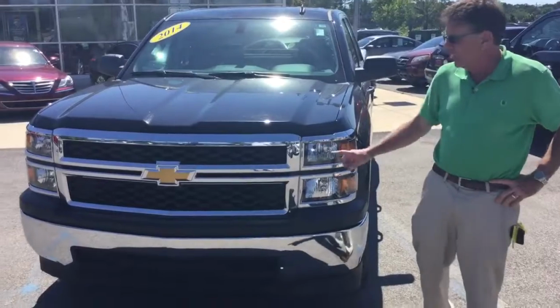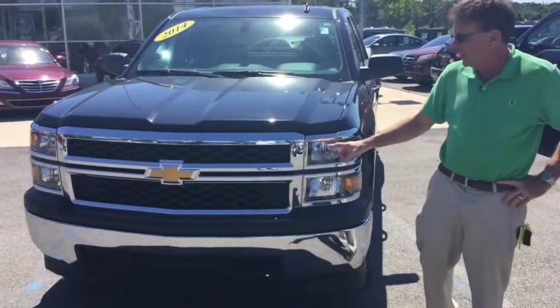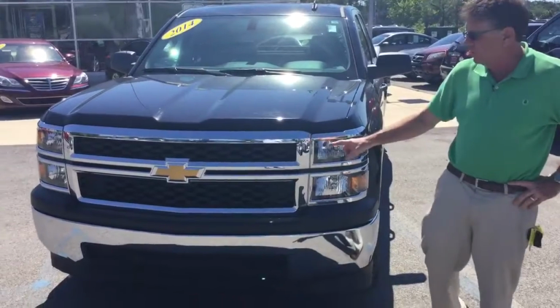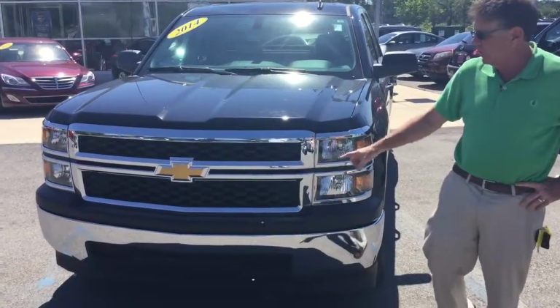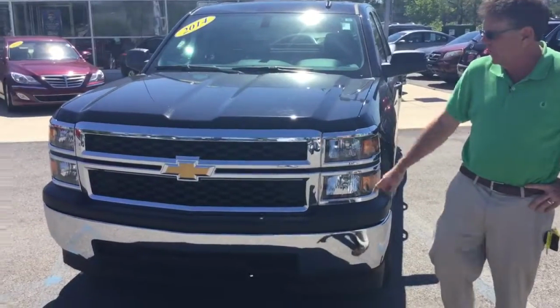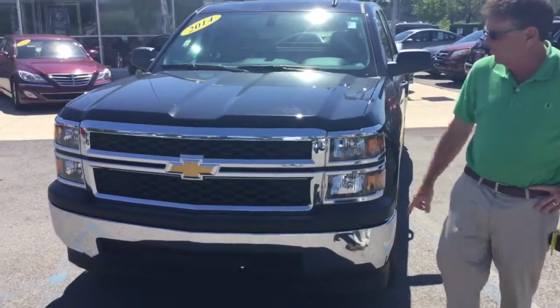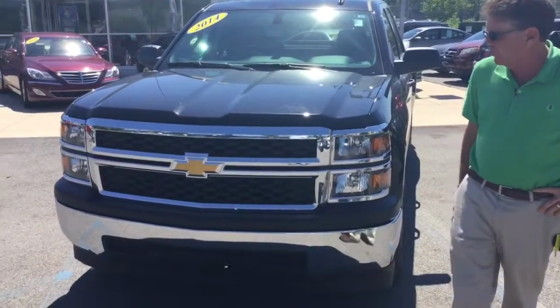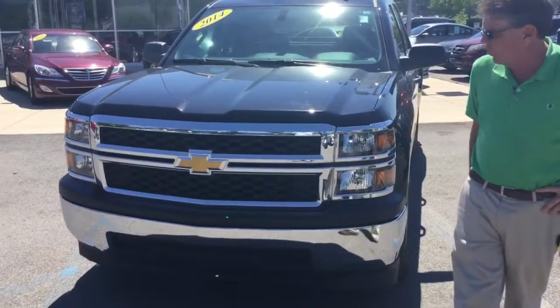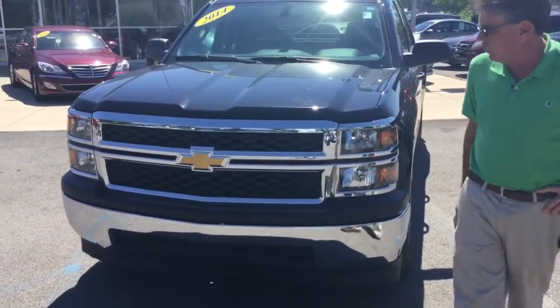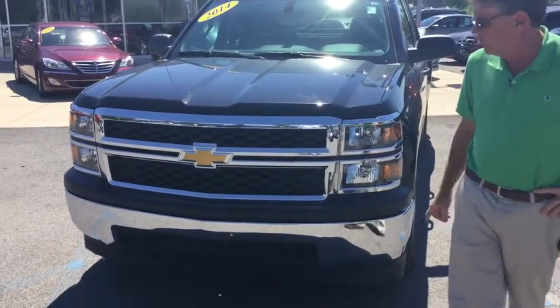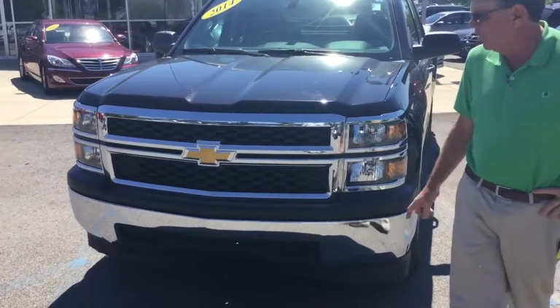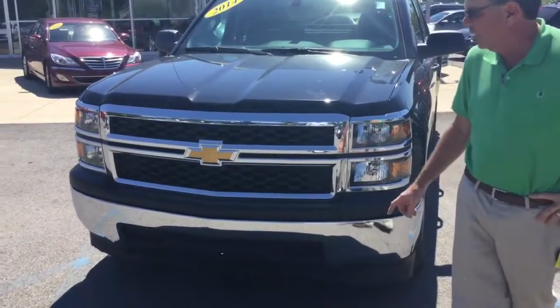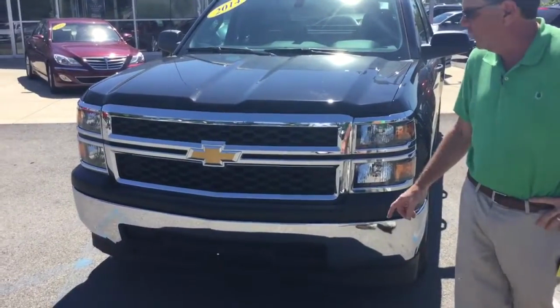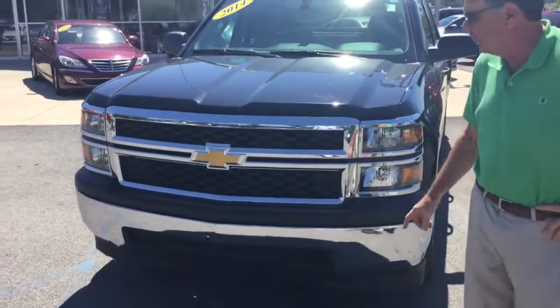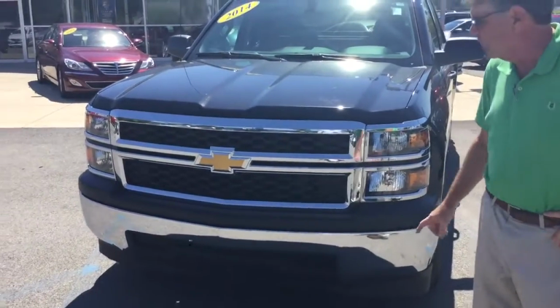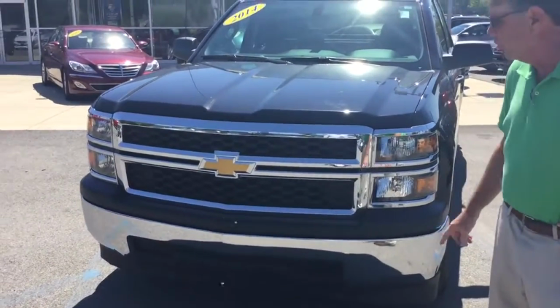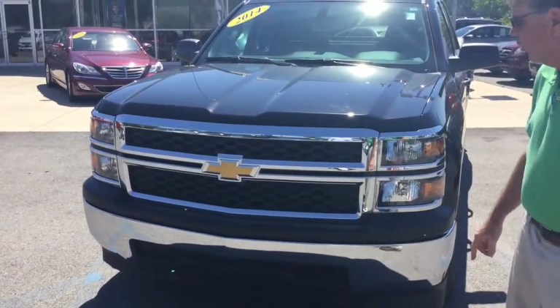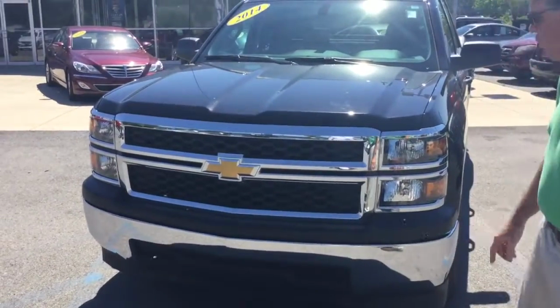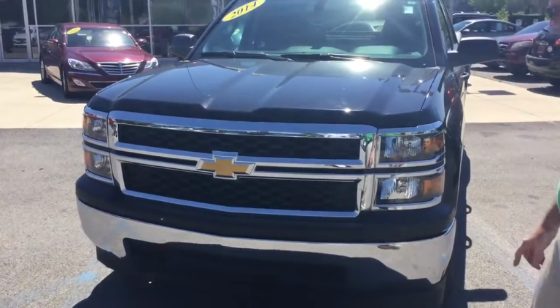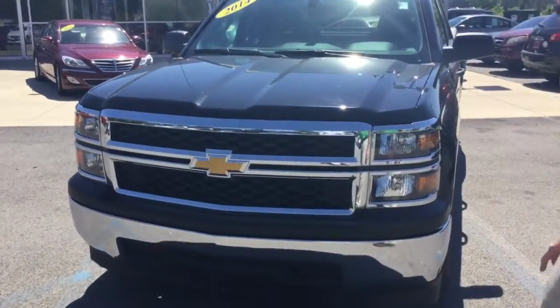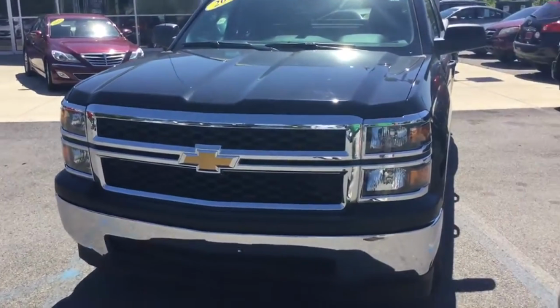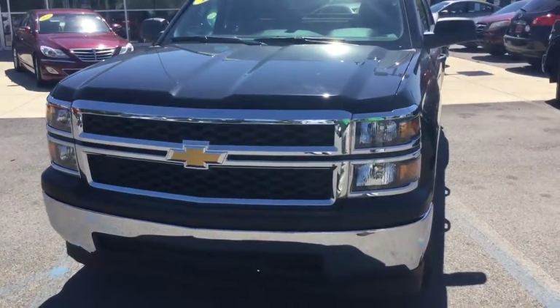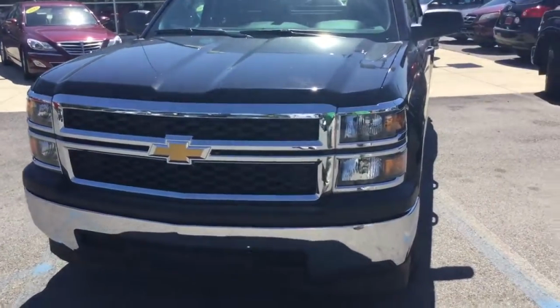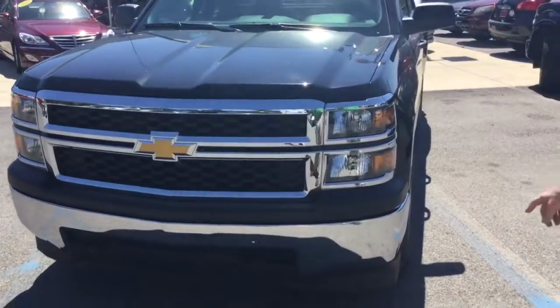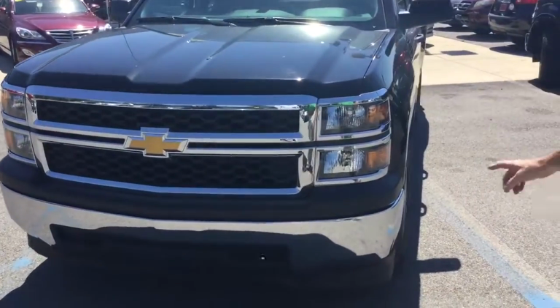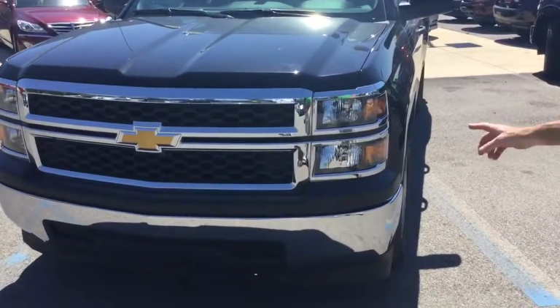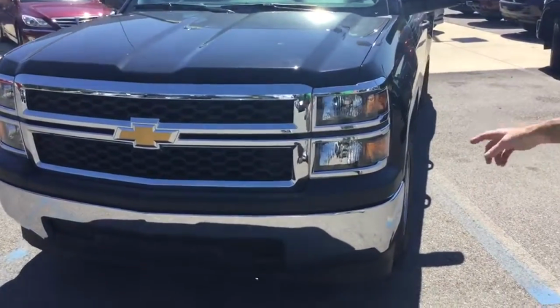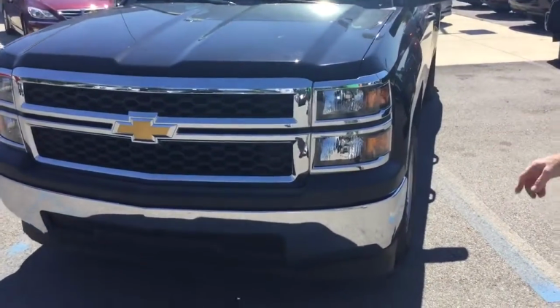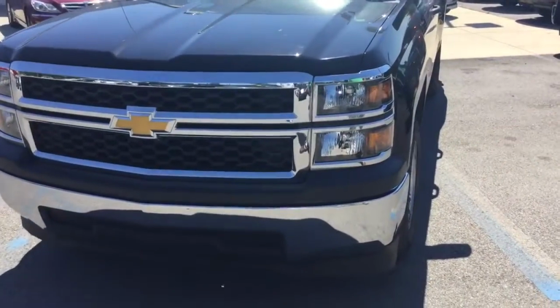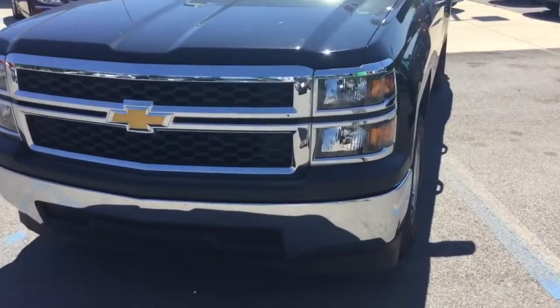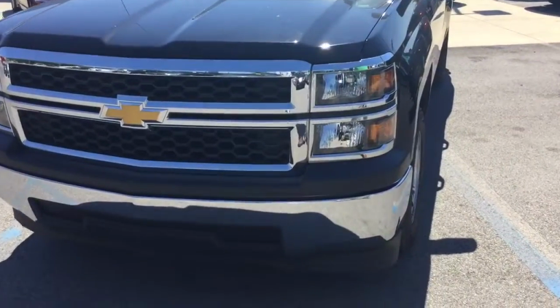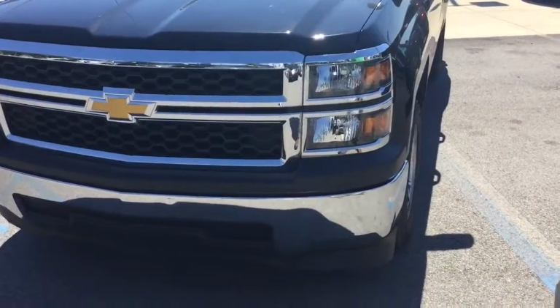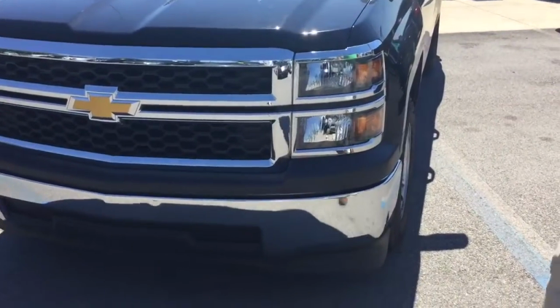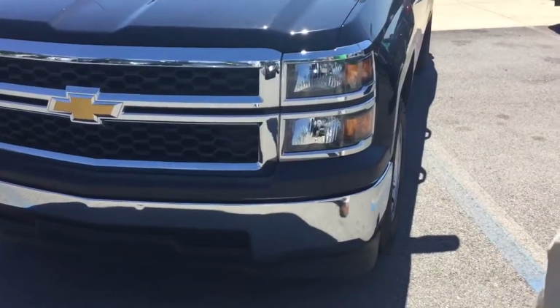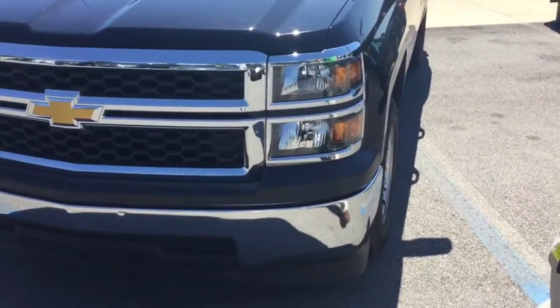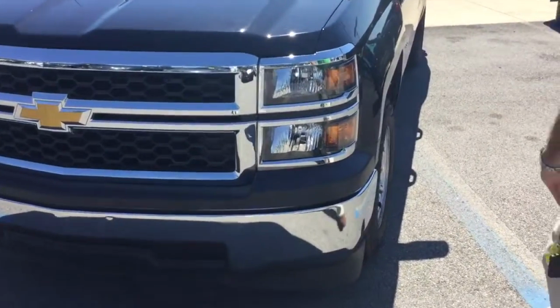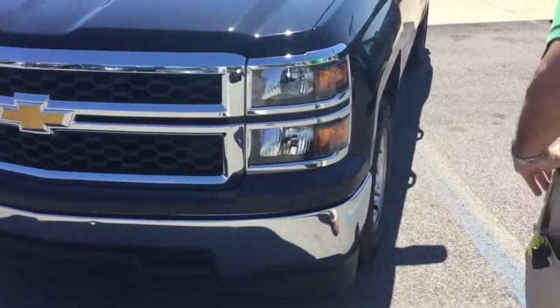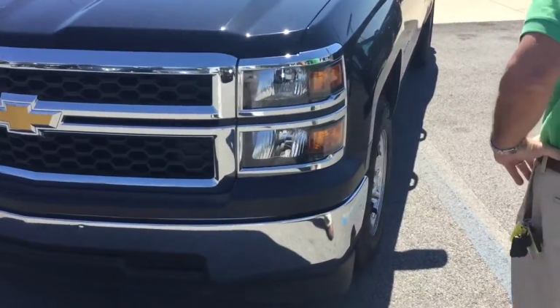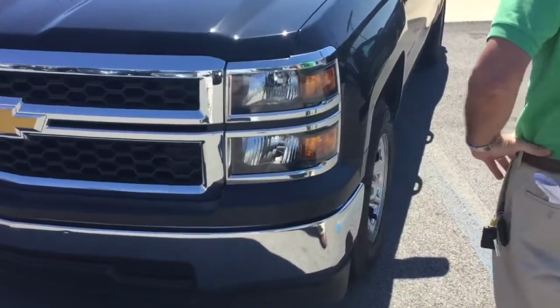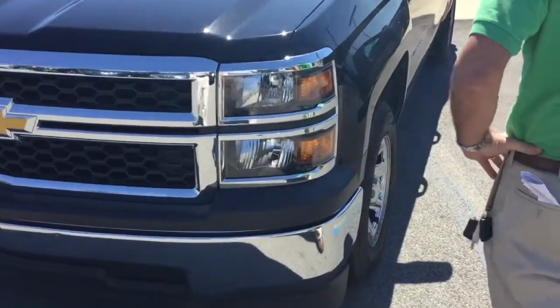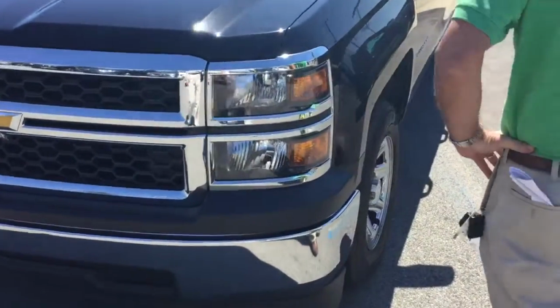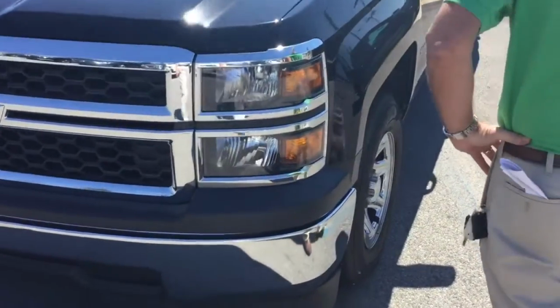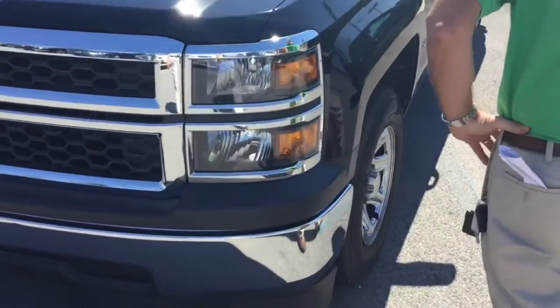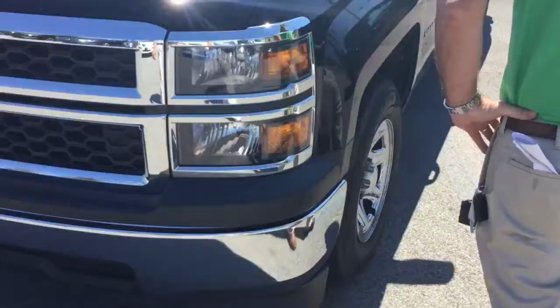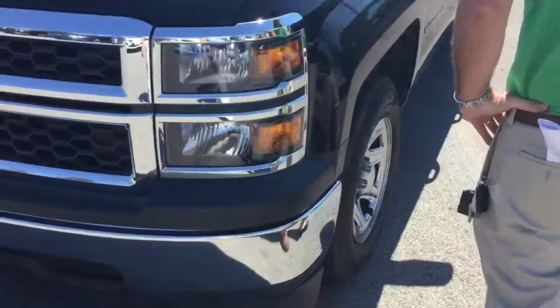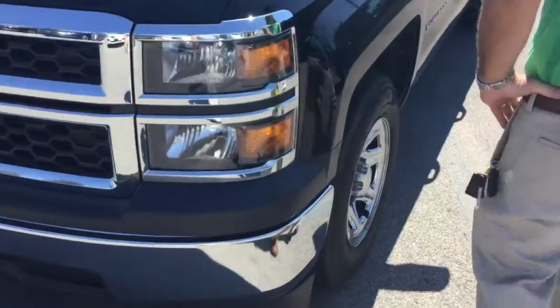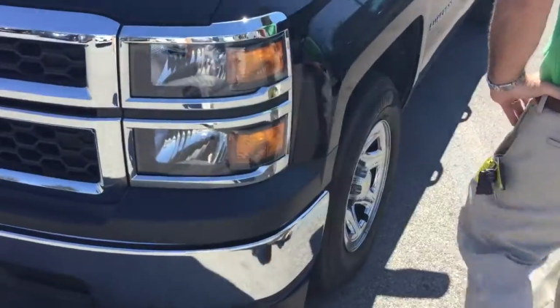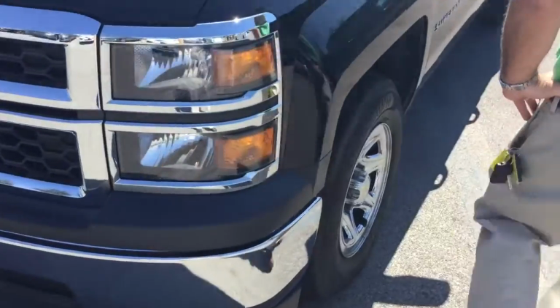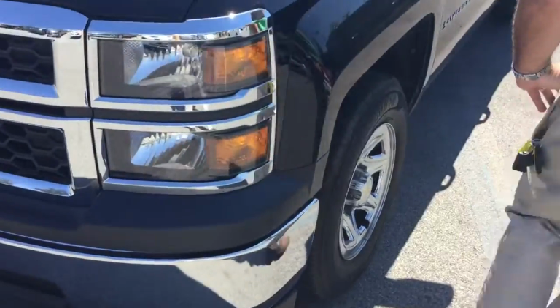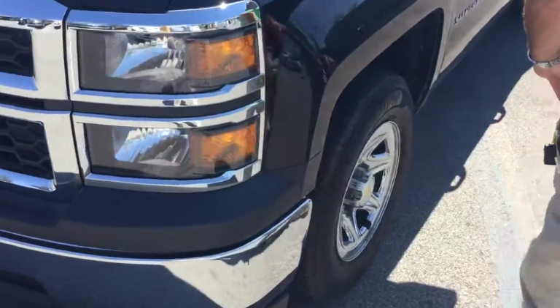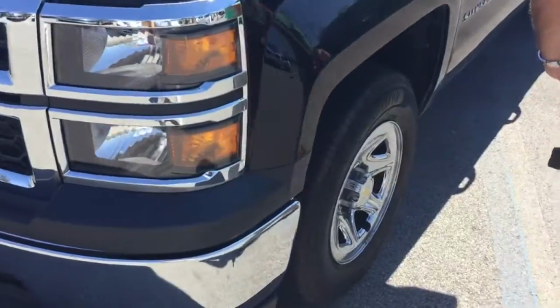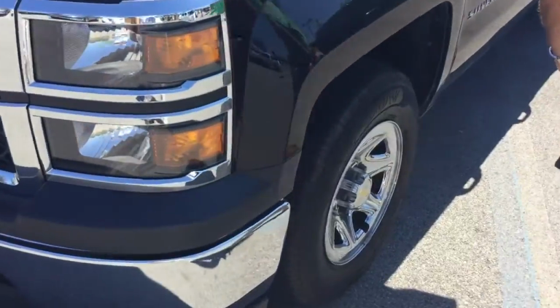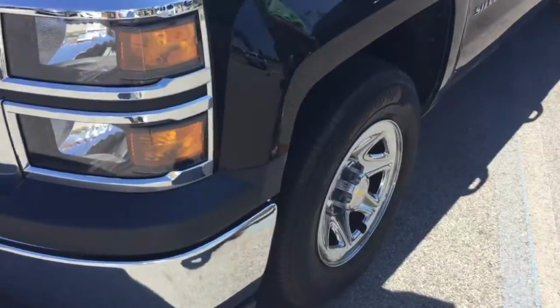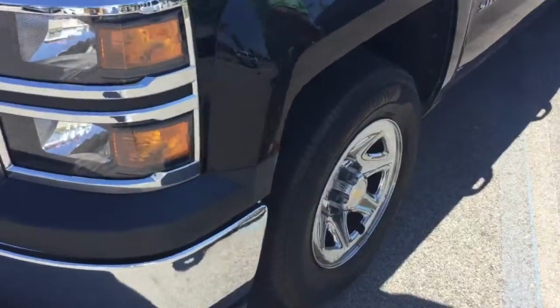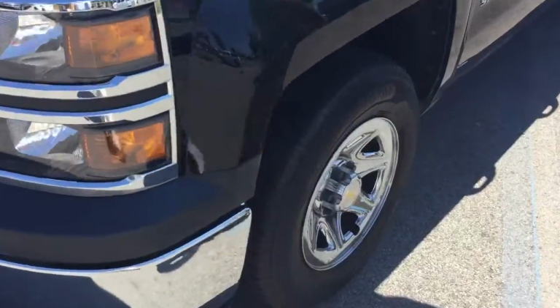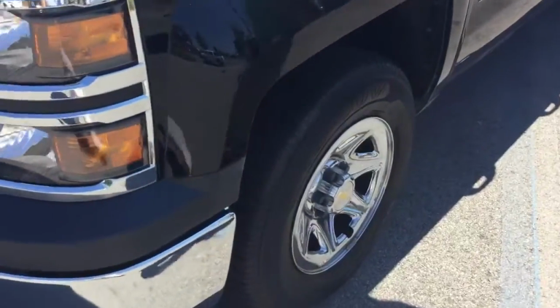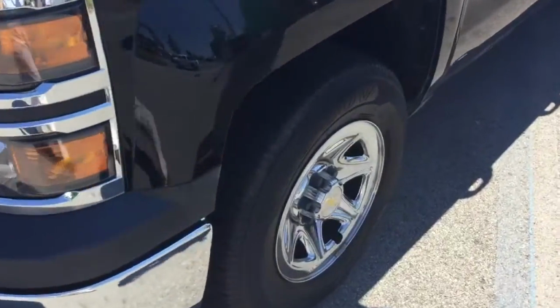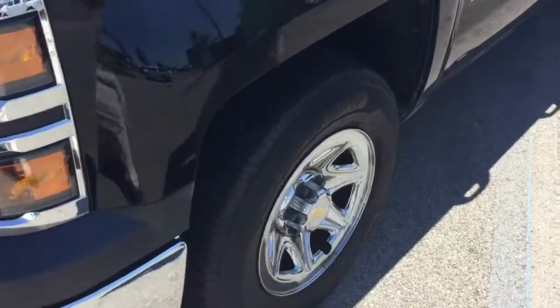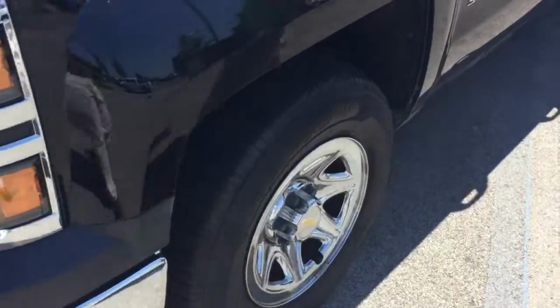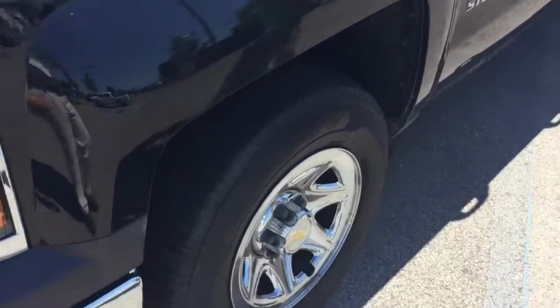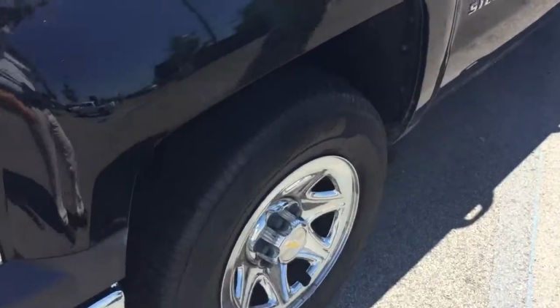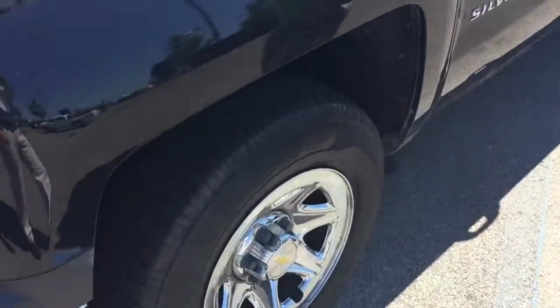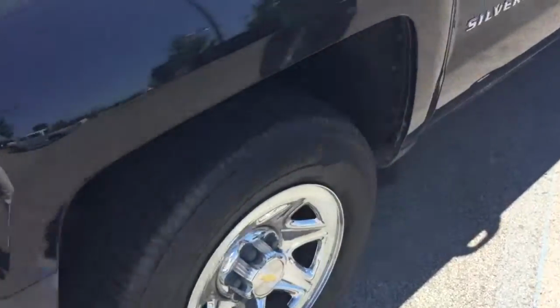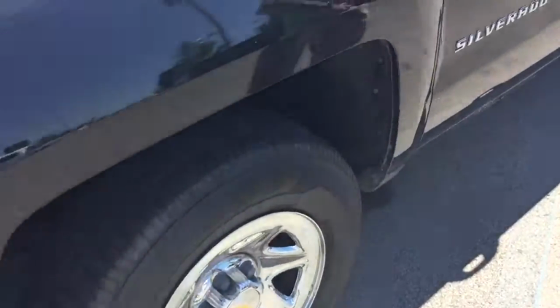It's got a classic chrome grille up front, chrome bumper, halogen headlights, and chrome alloy wheels on the side.